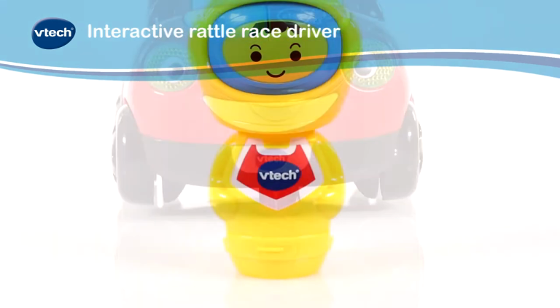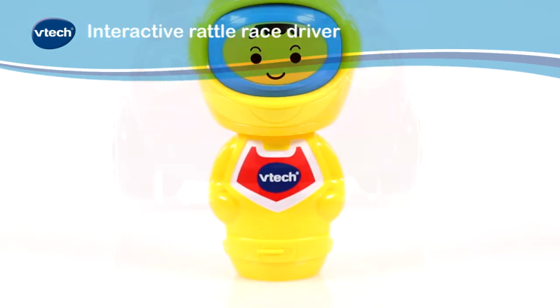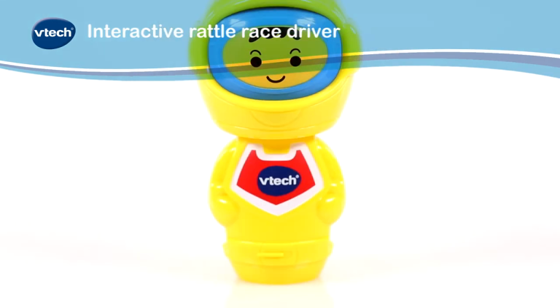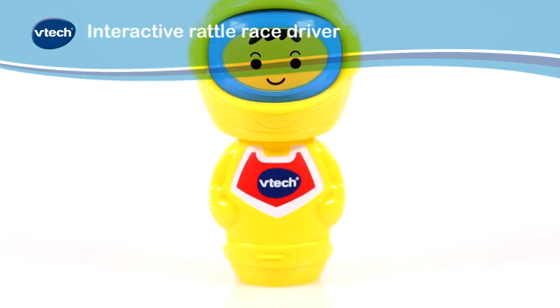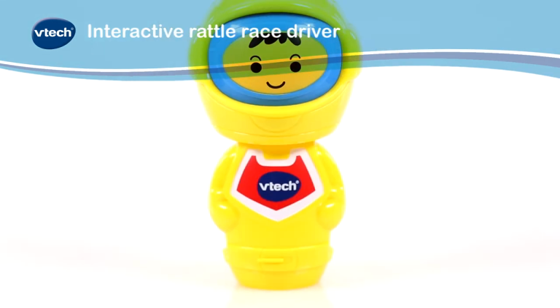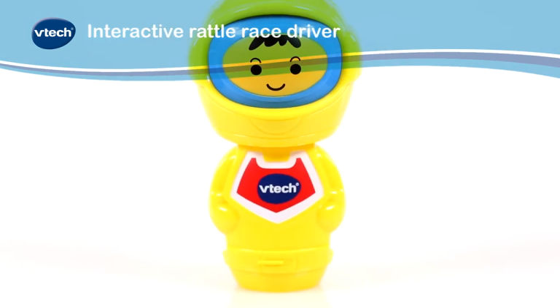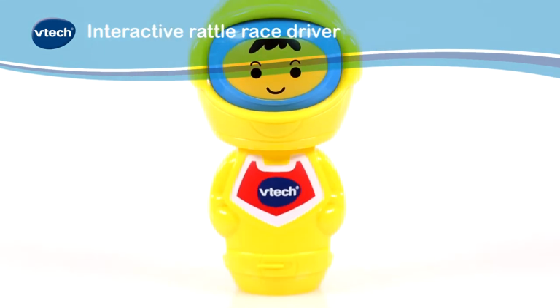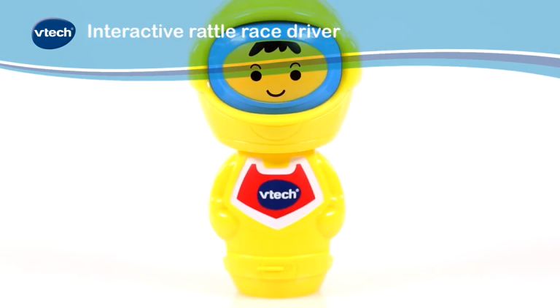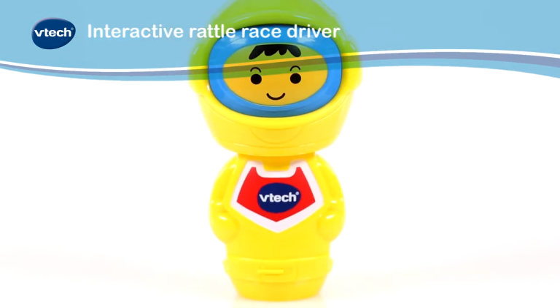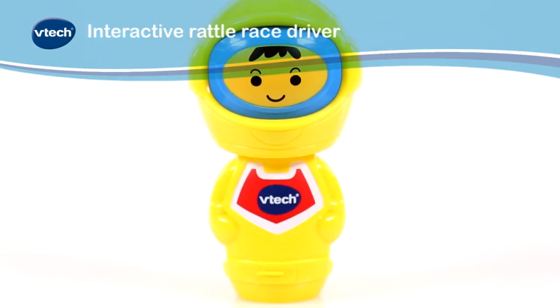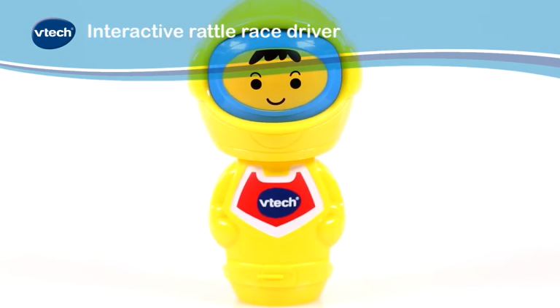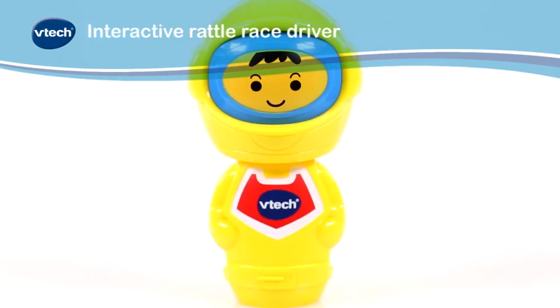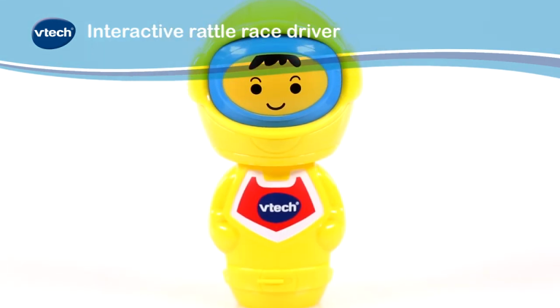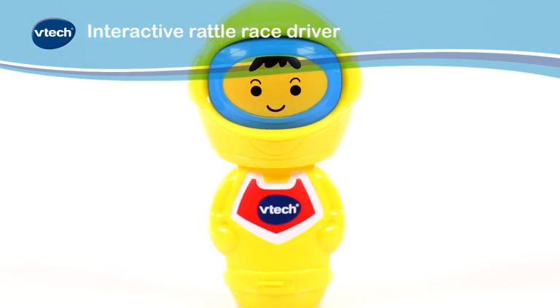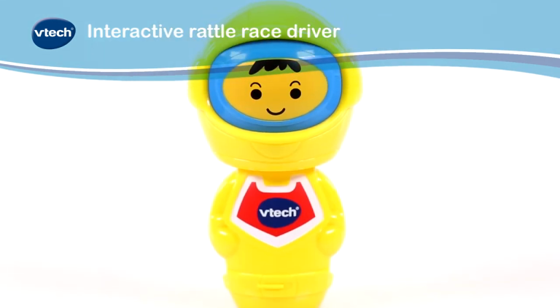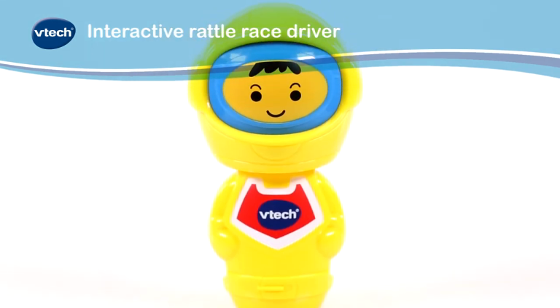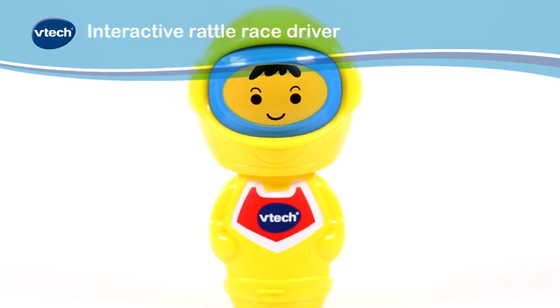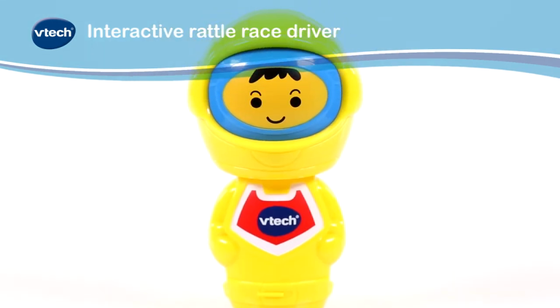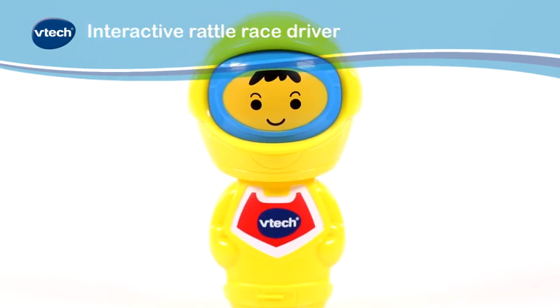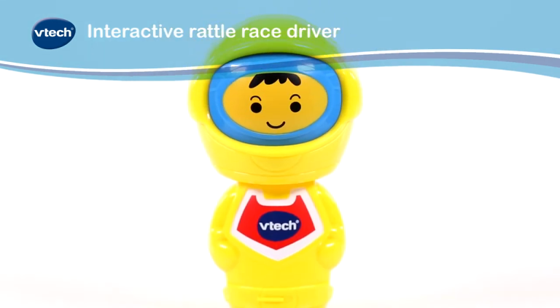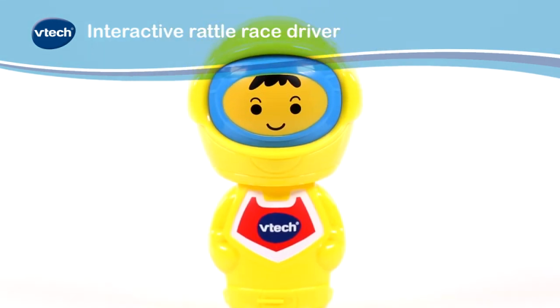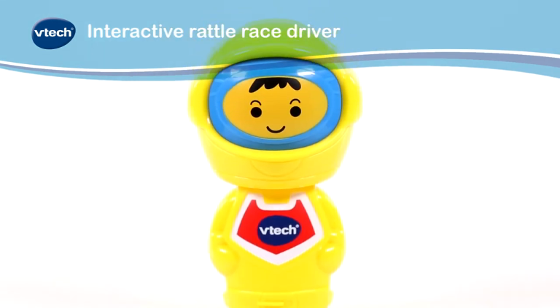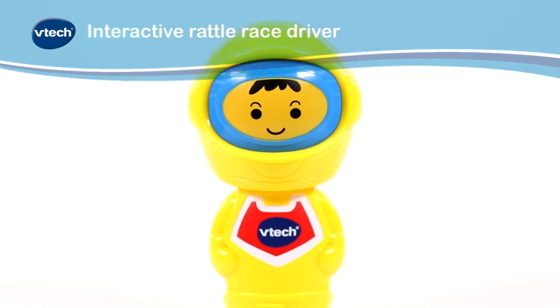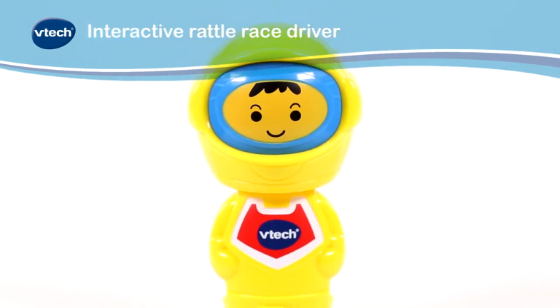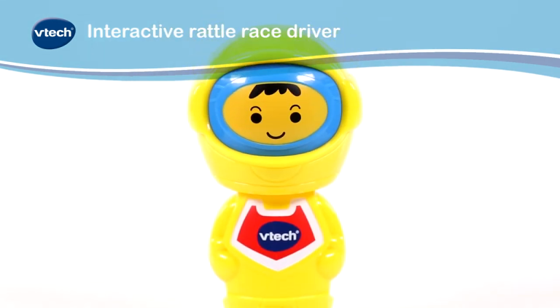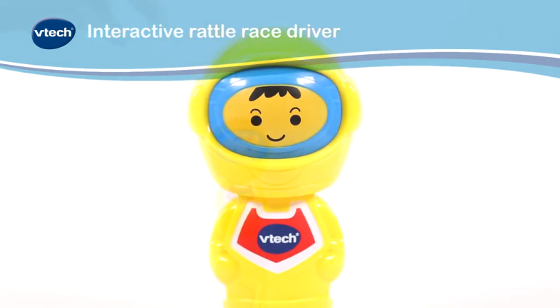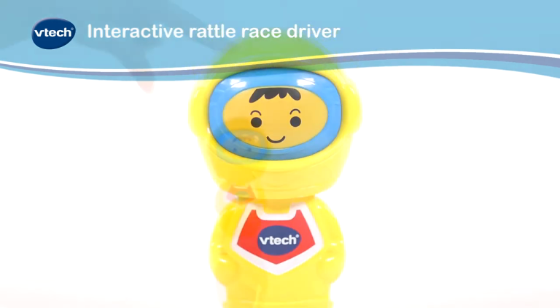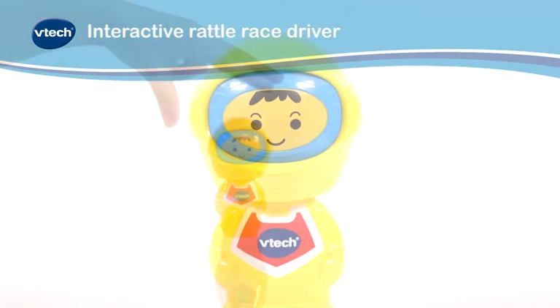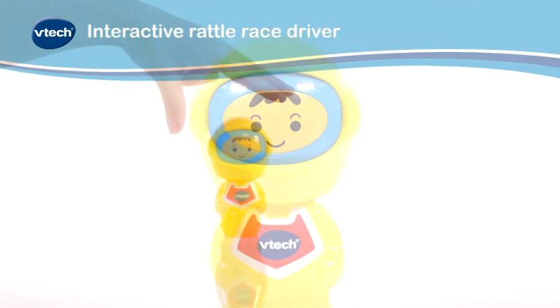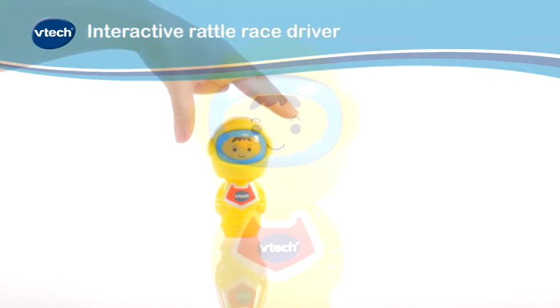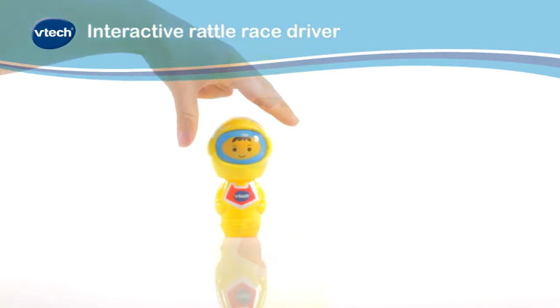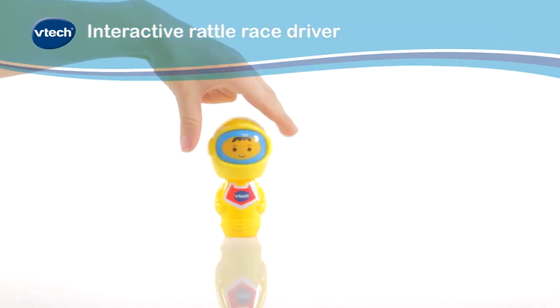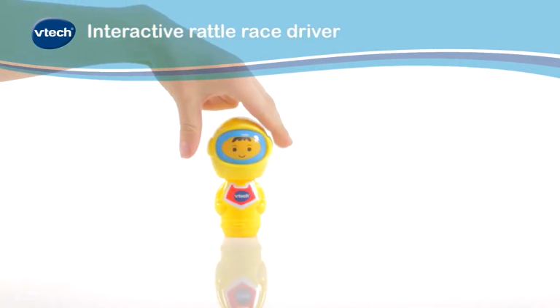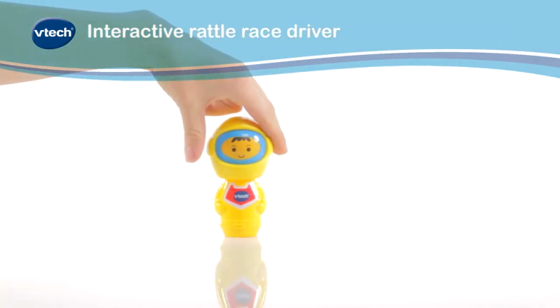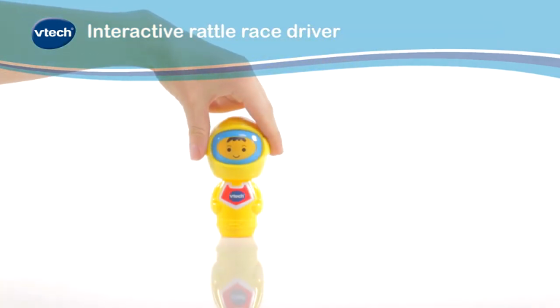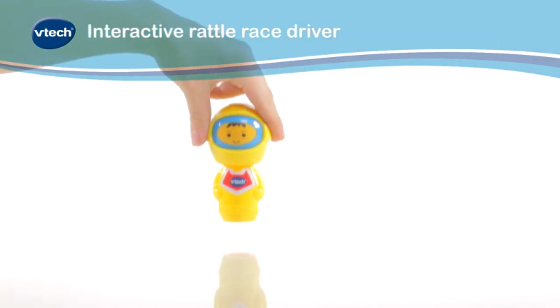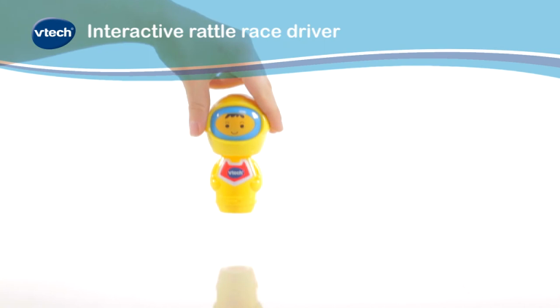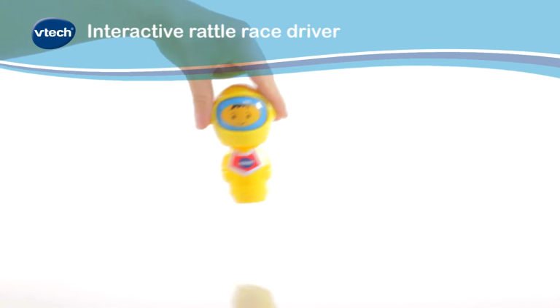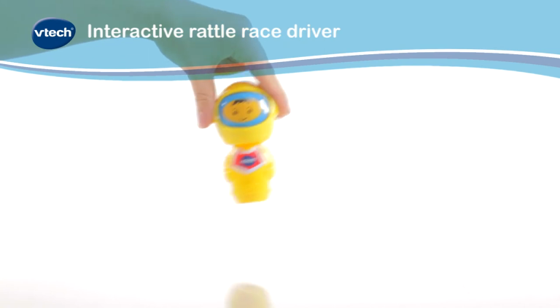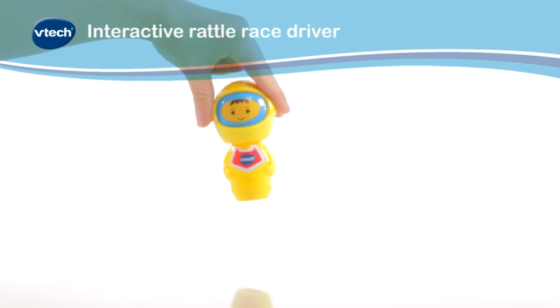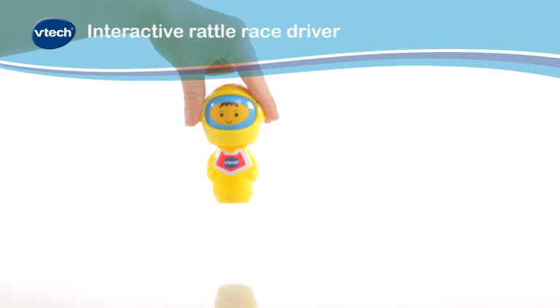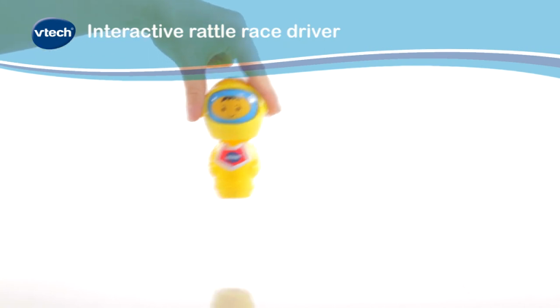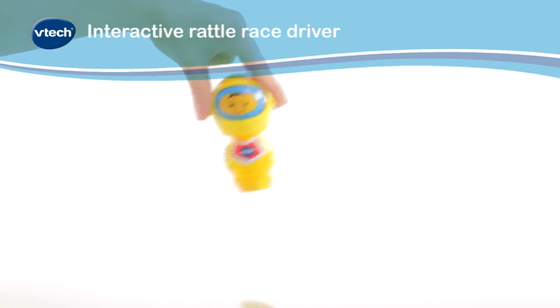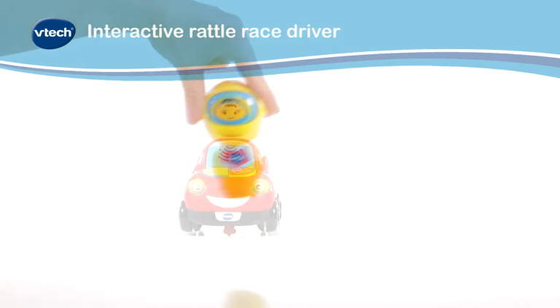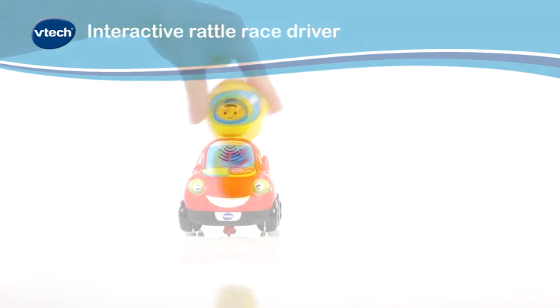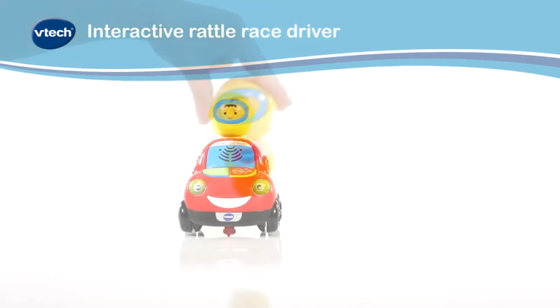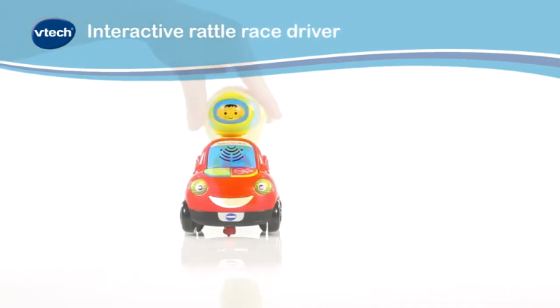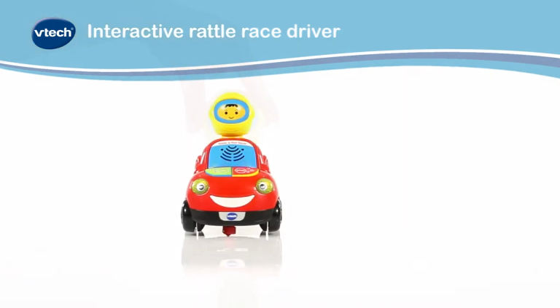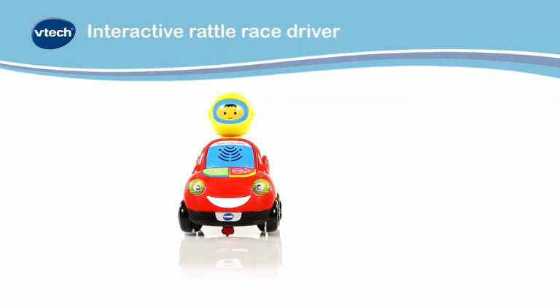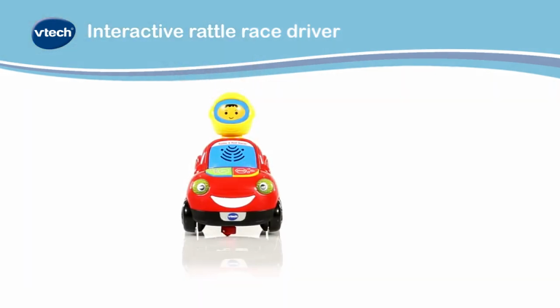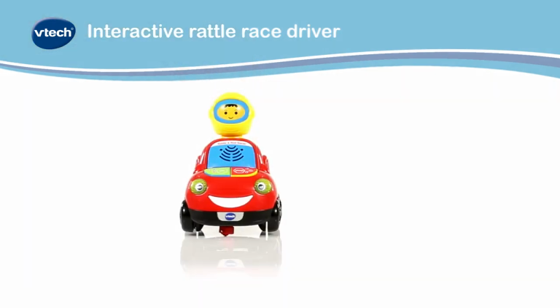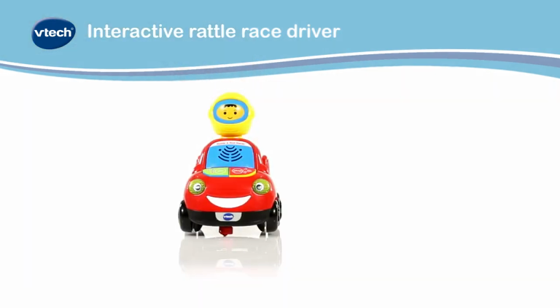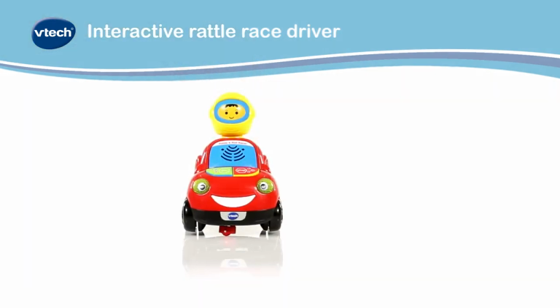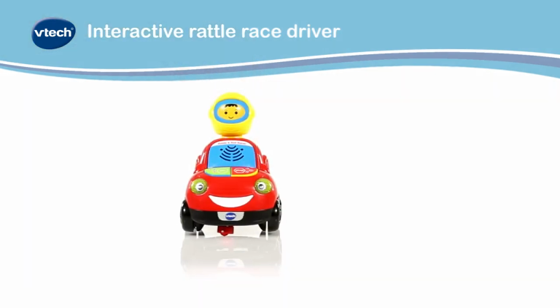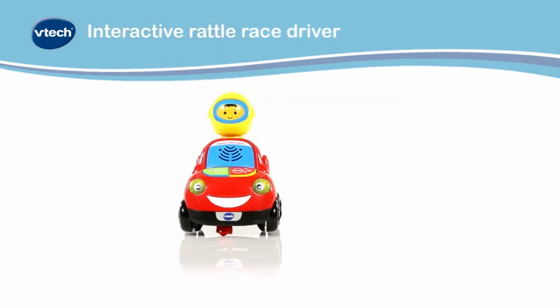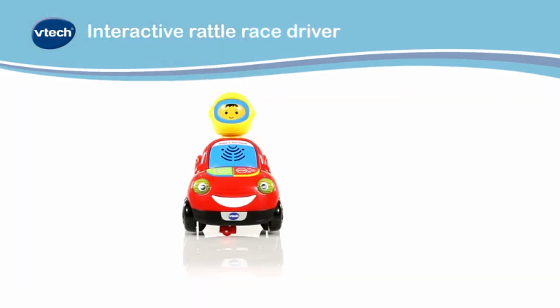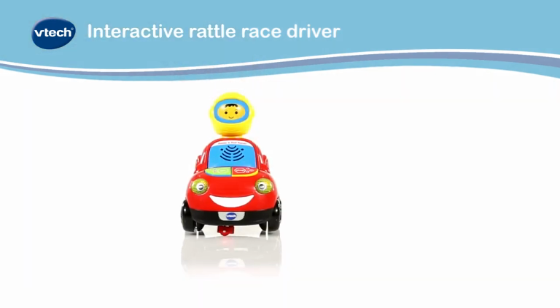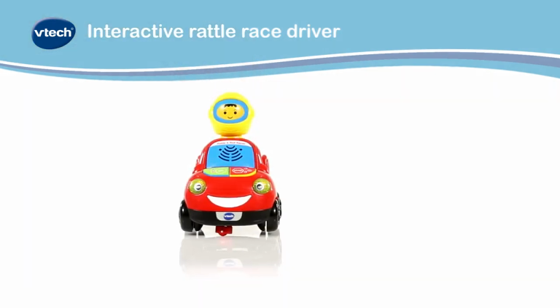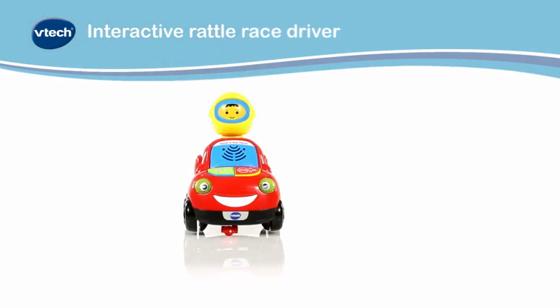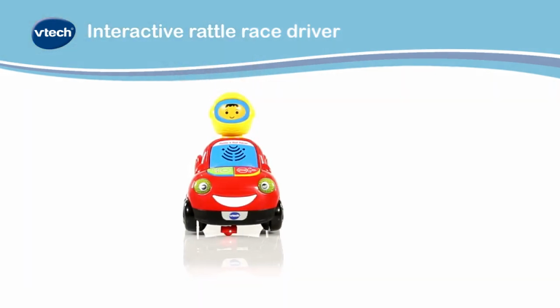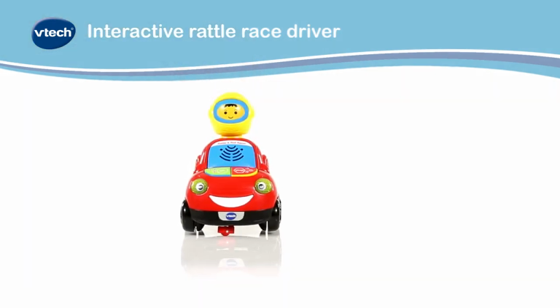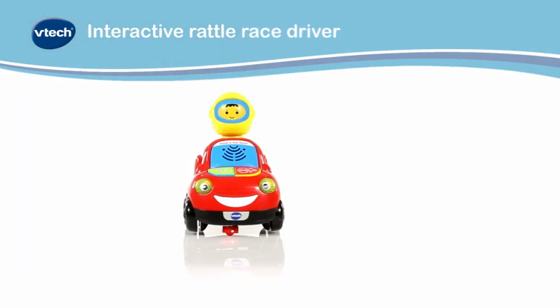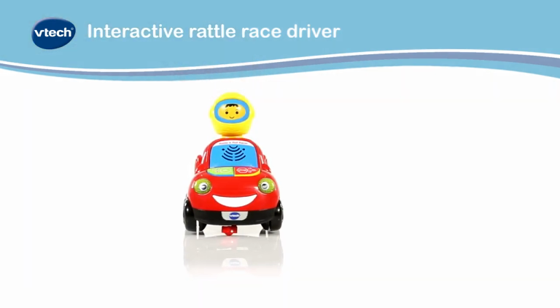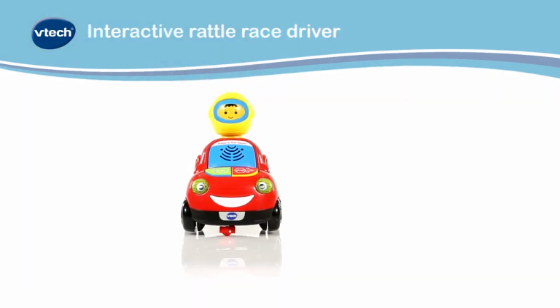Featuring a cute interactive rattle race driver who, when shaken, races the car backwards and forwards.